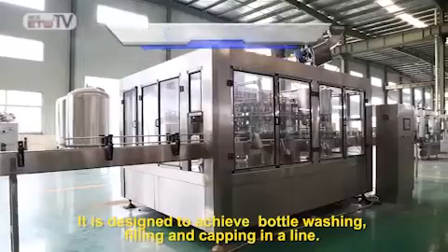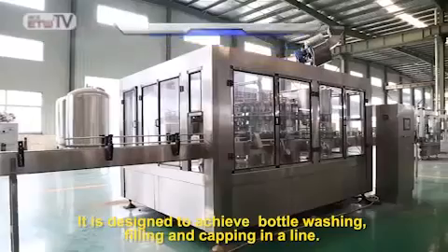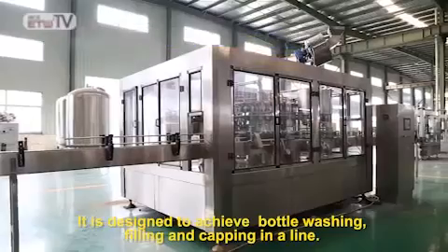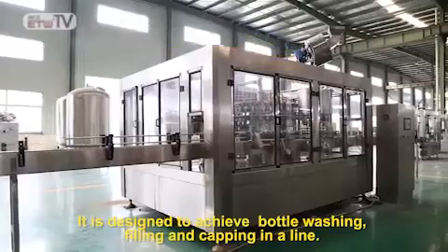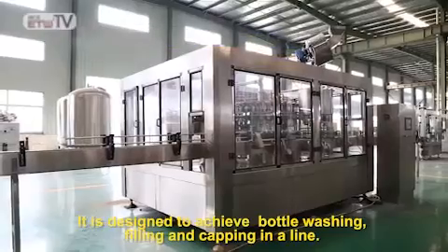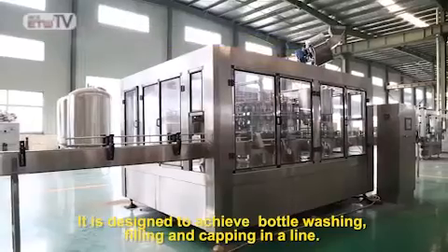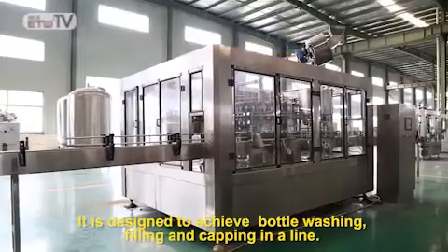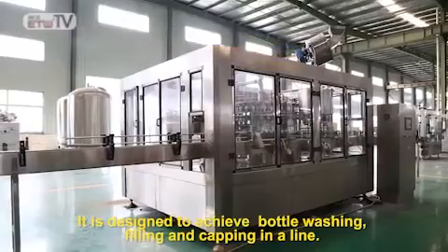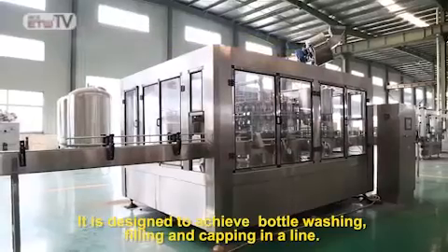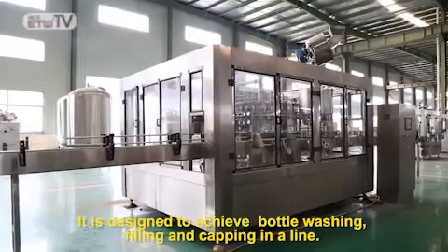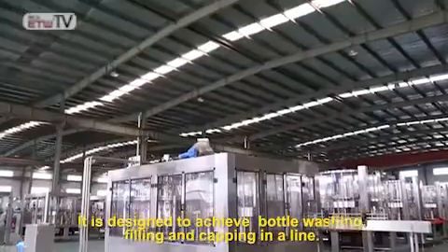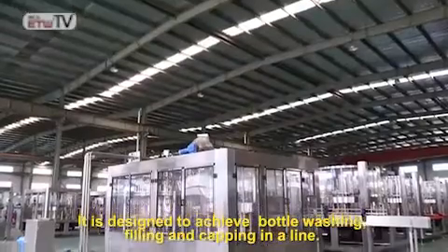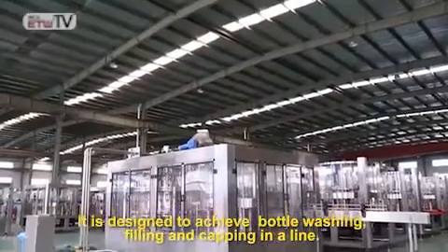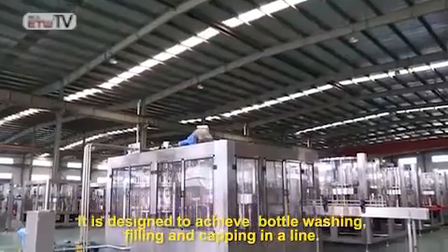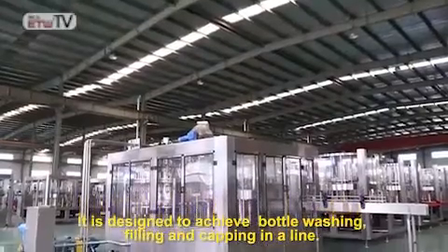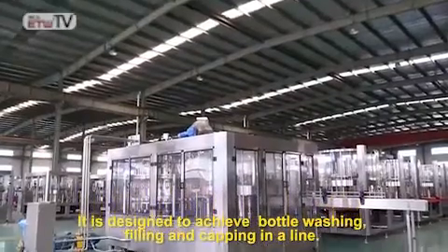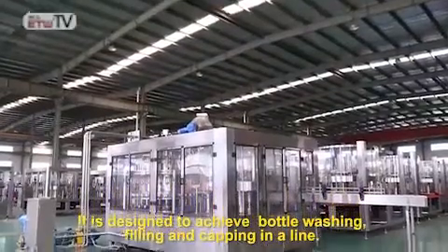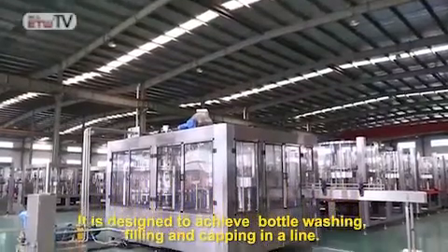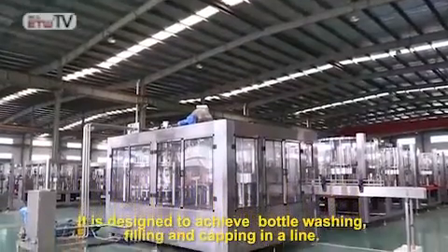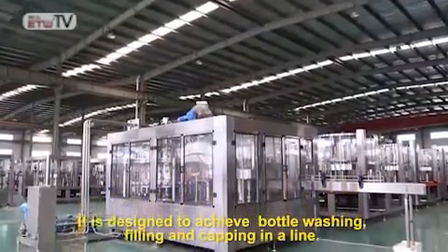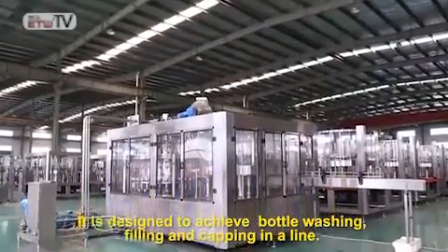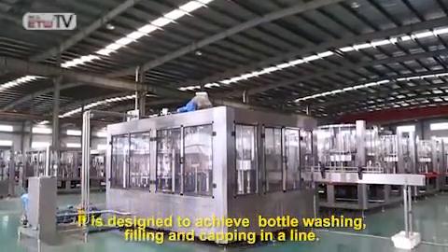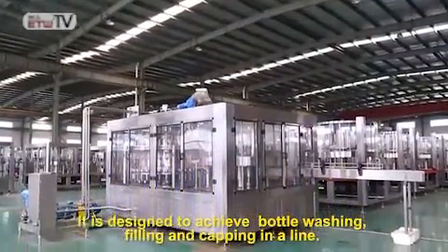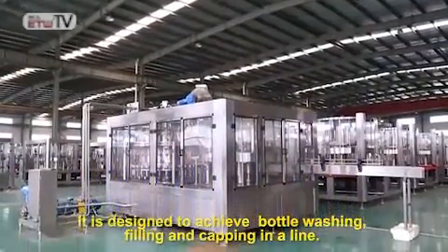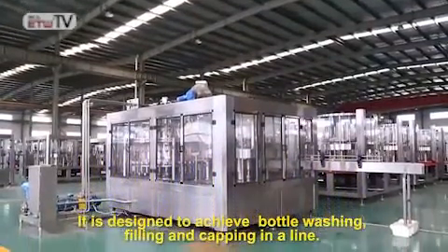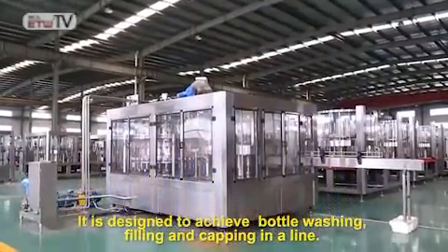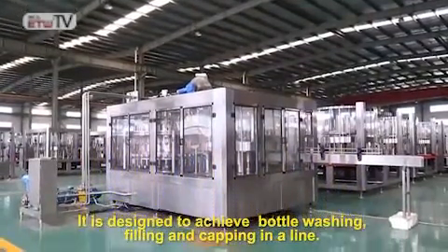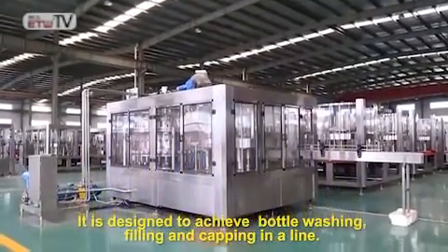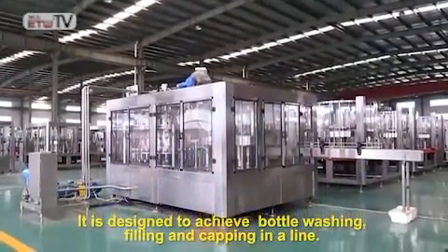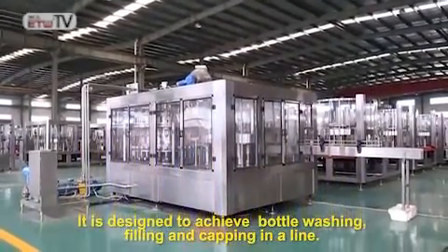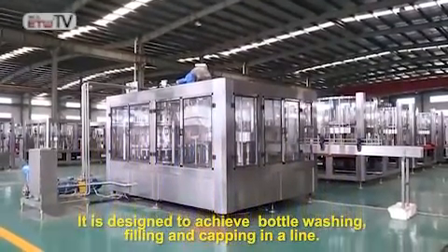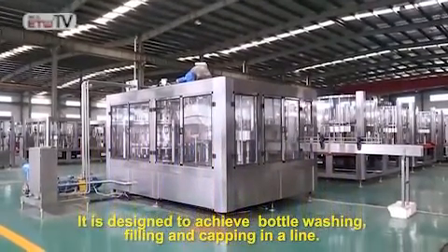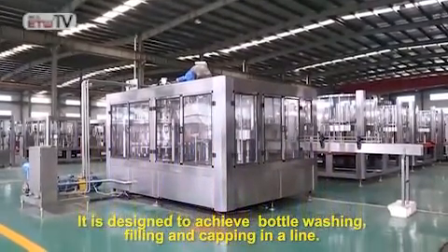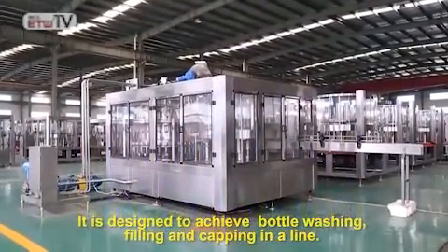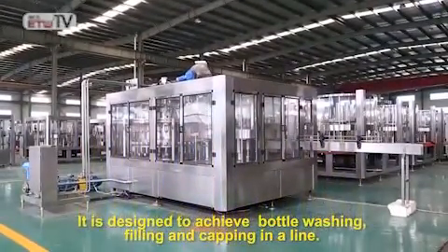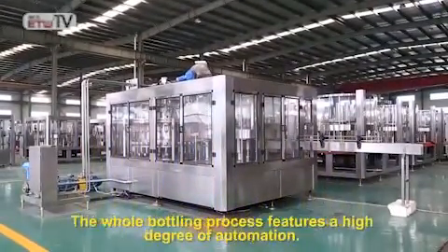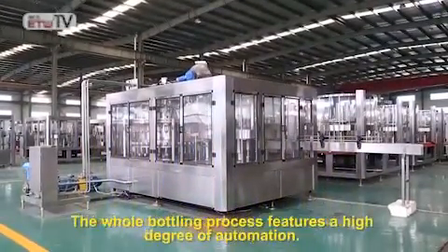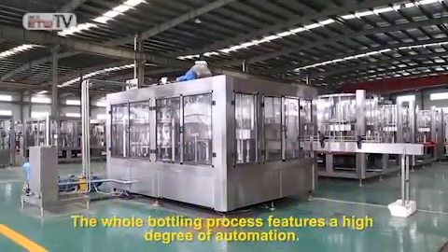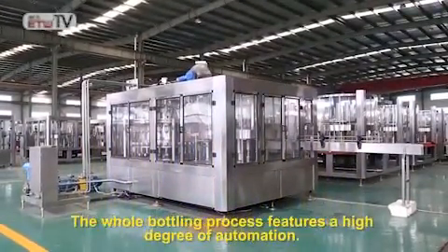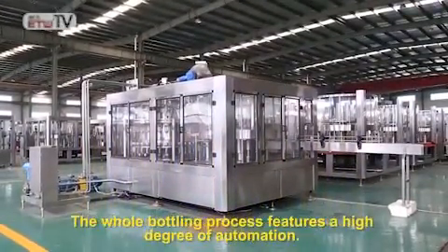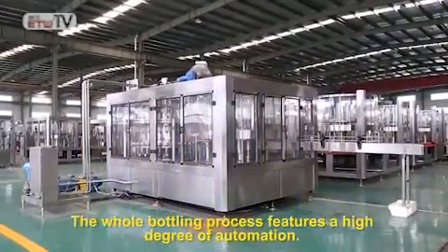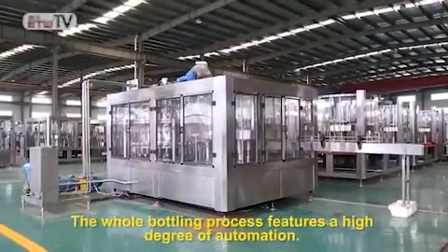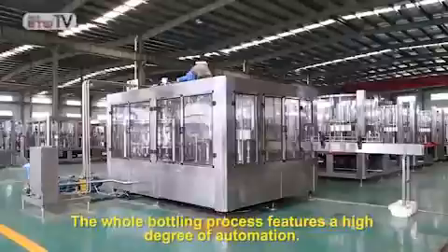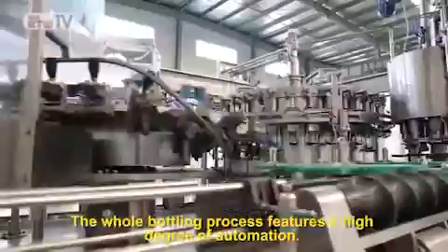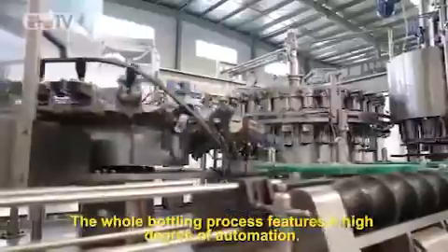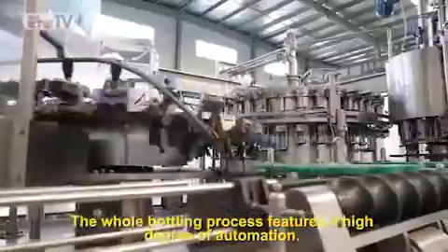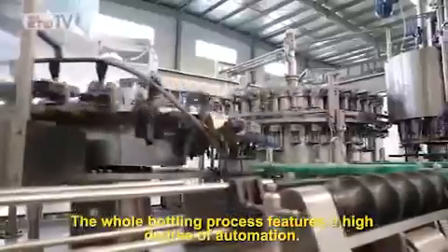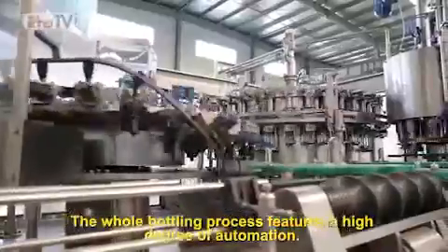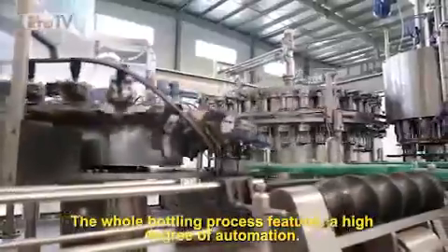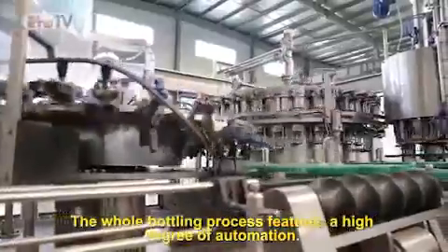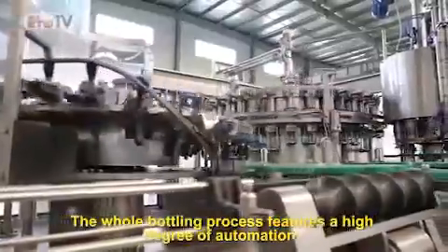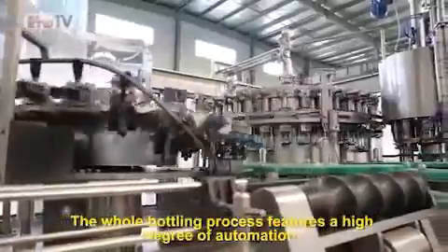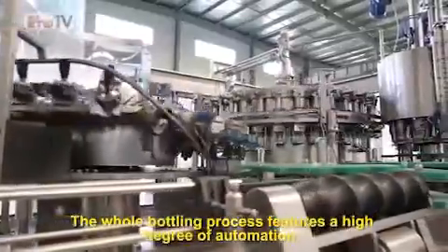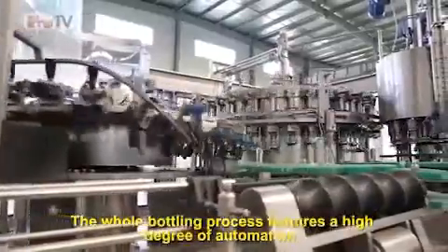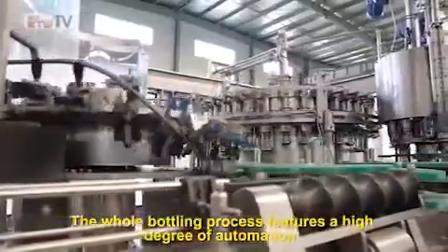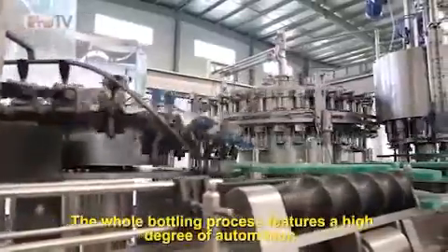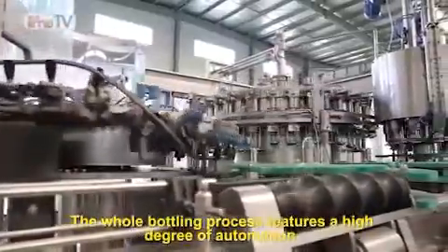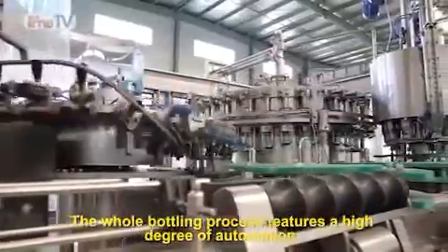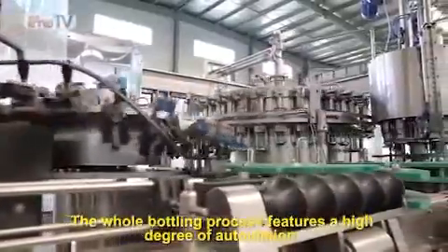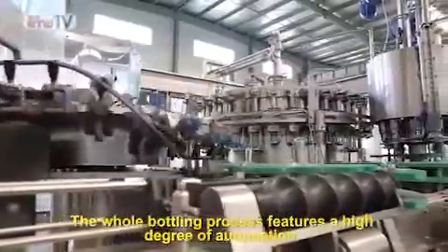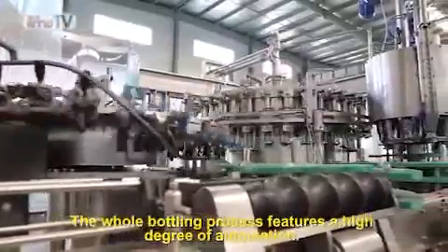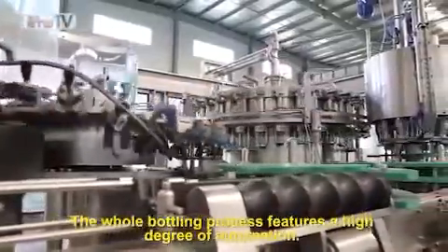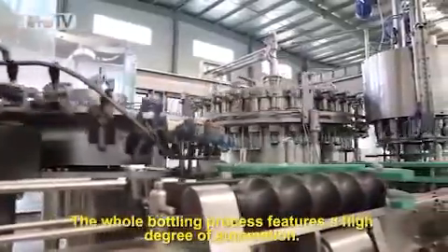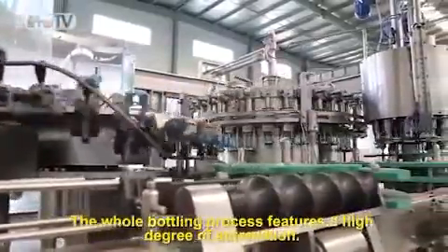It is designed to achieve bottle washing, filling, and capping in a line. The whole bottling process features a high degree of automation.